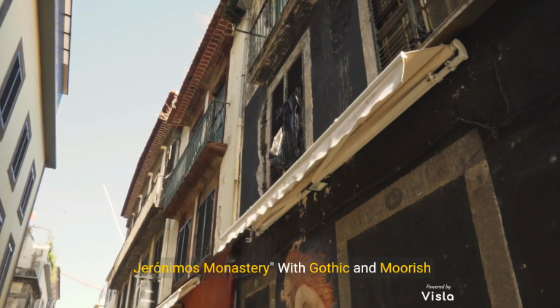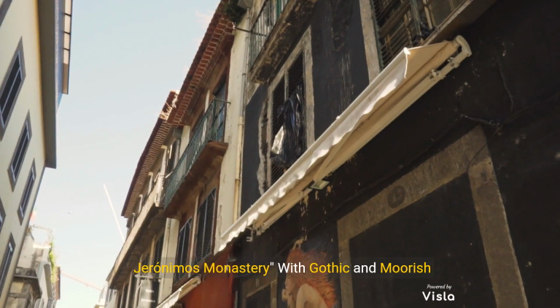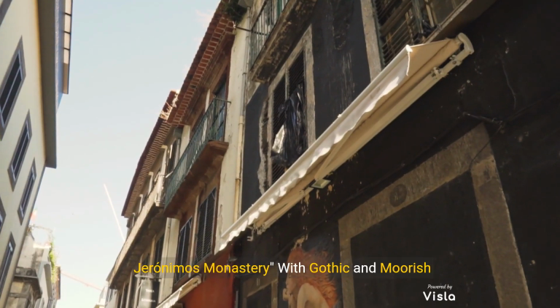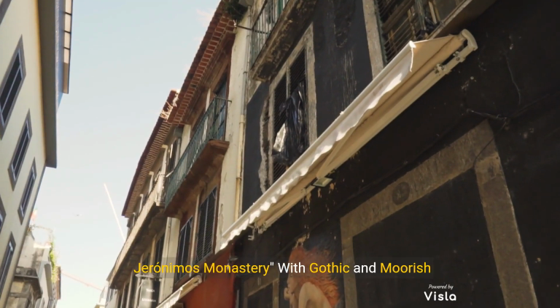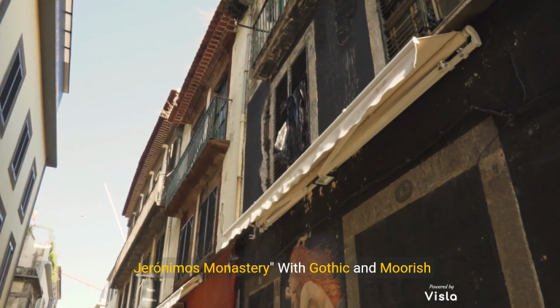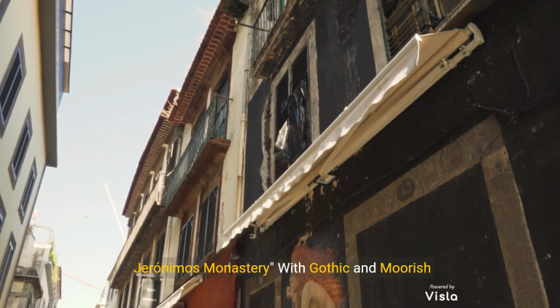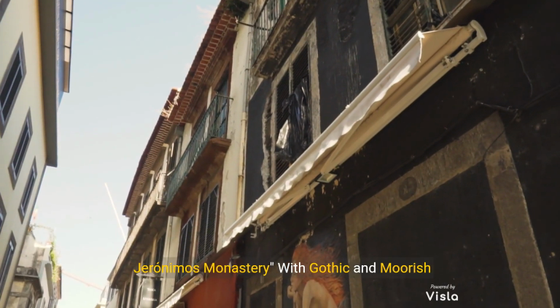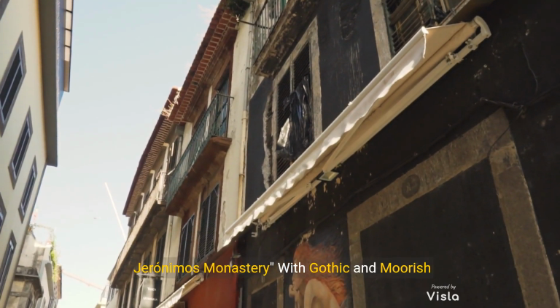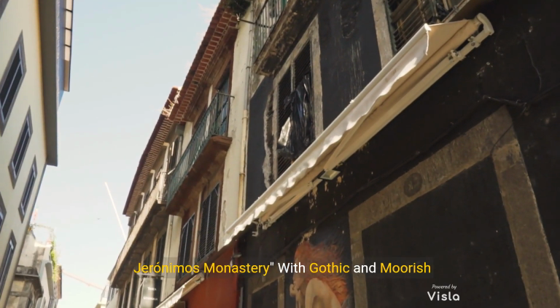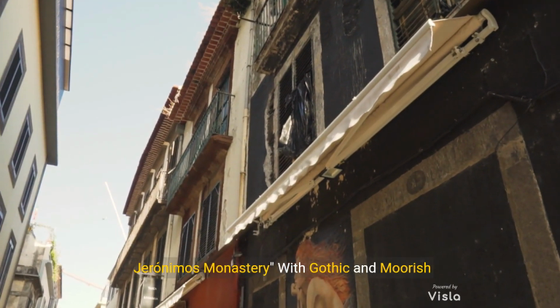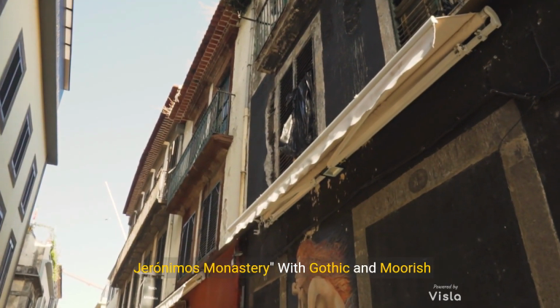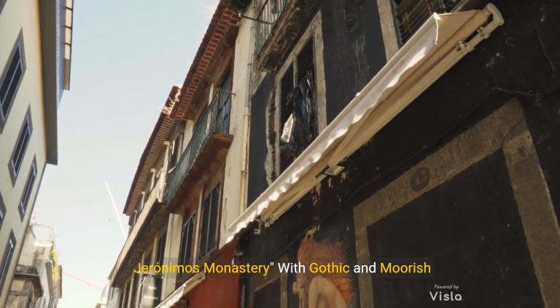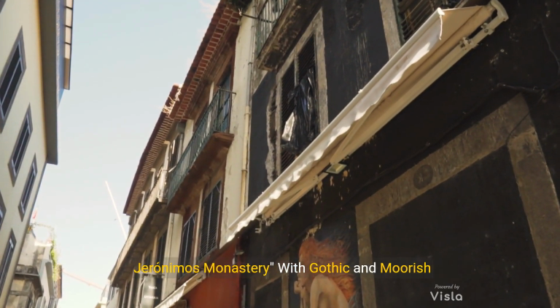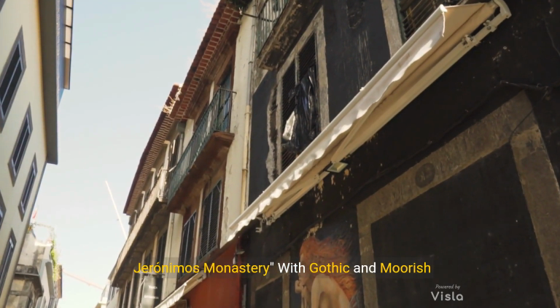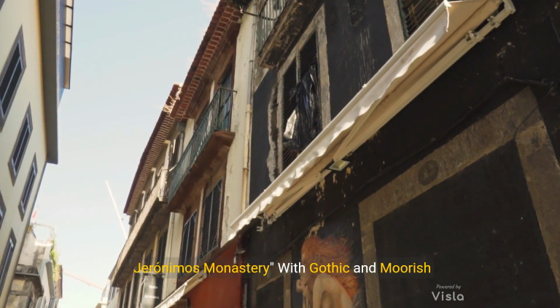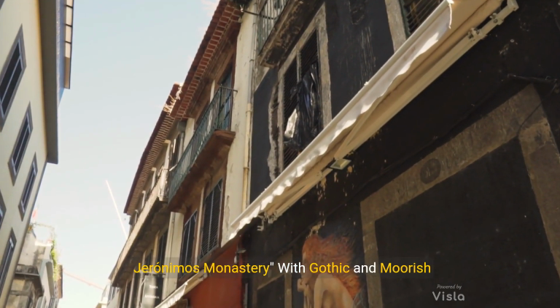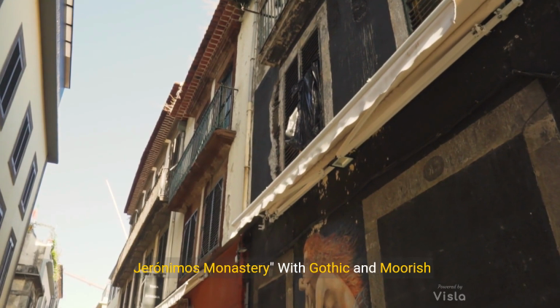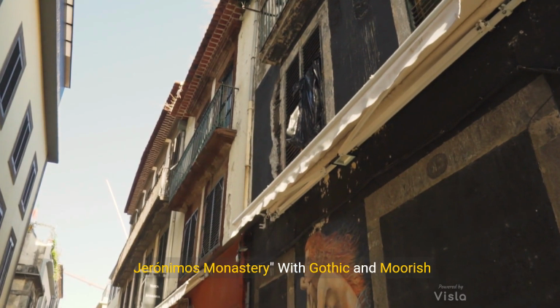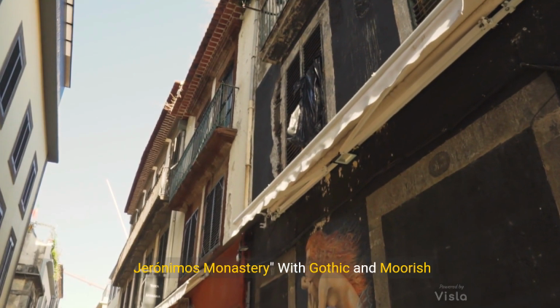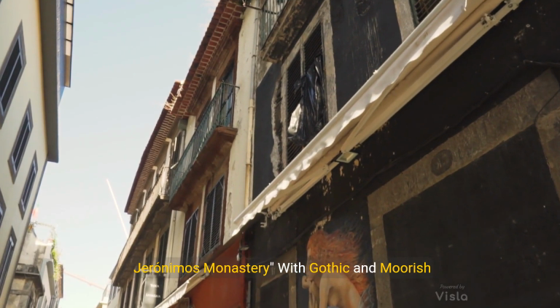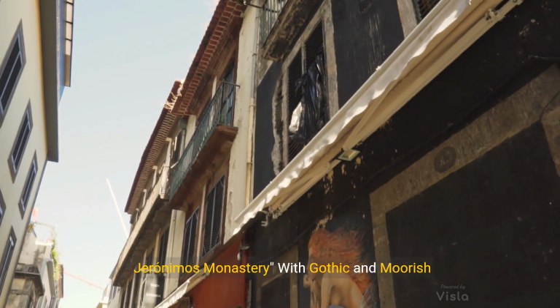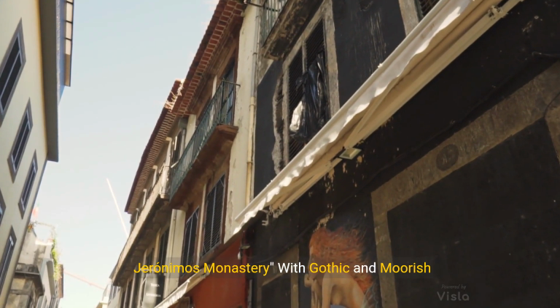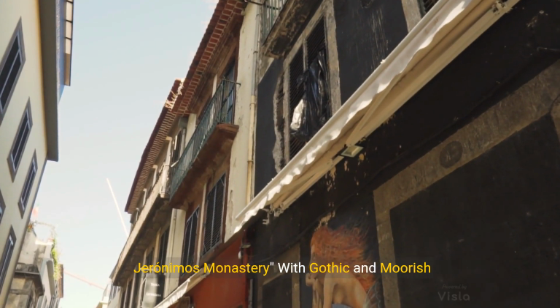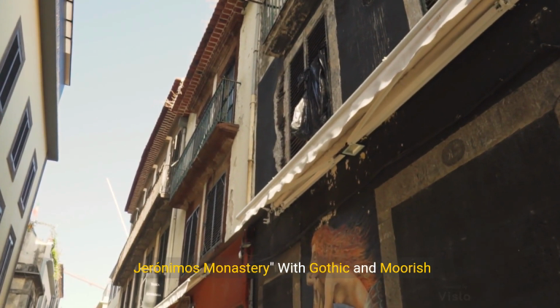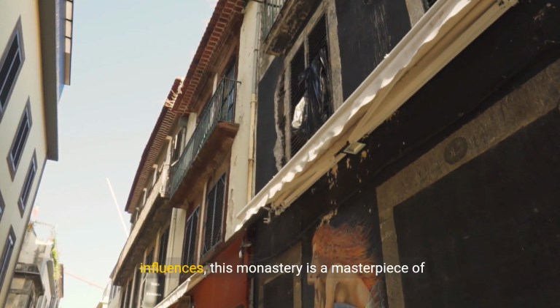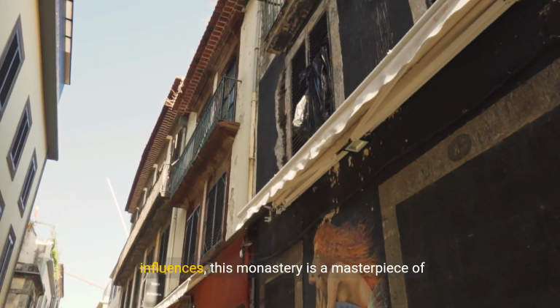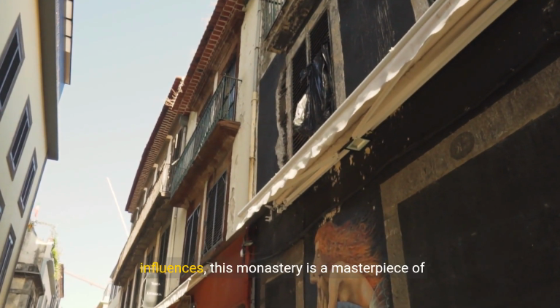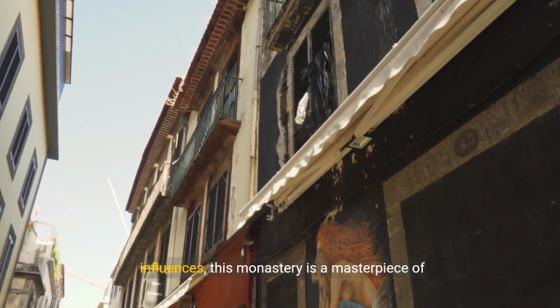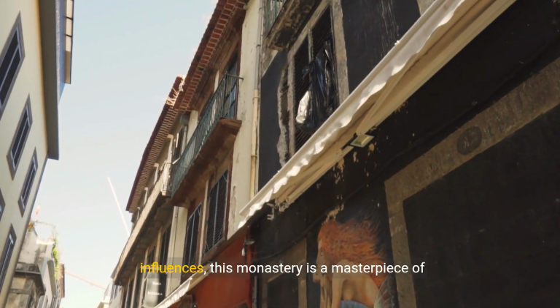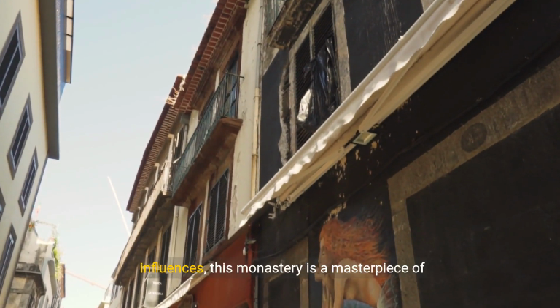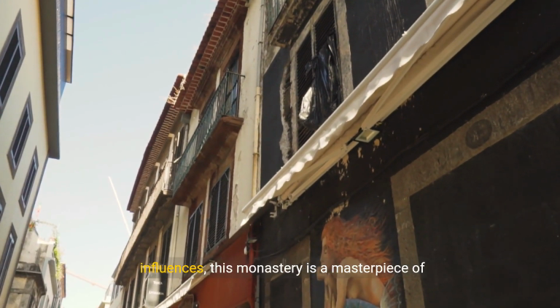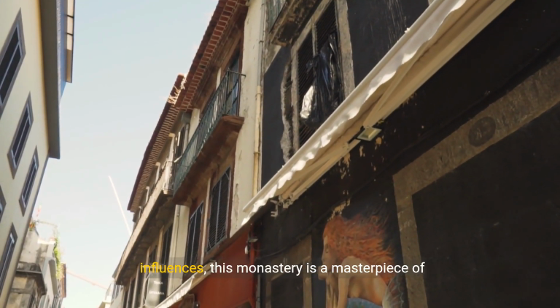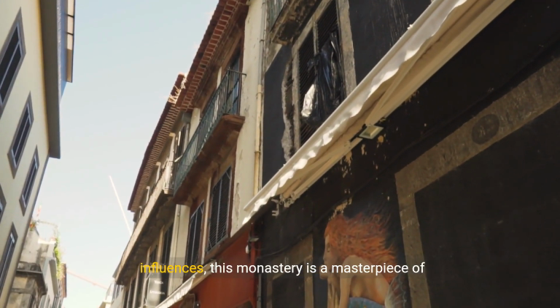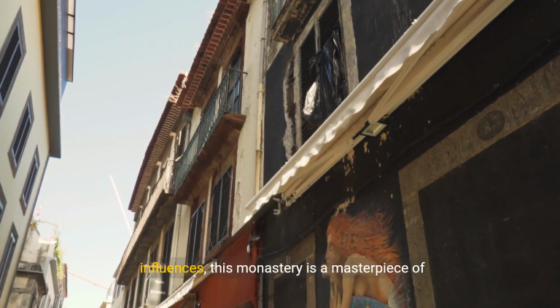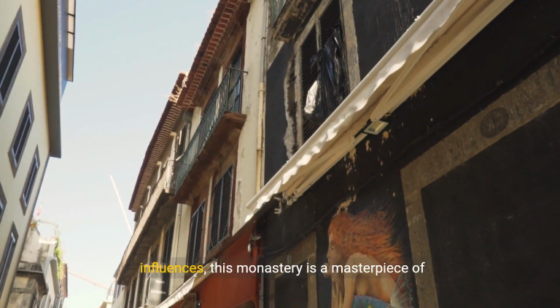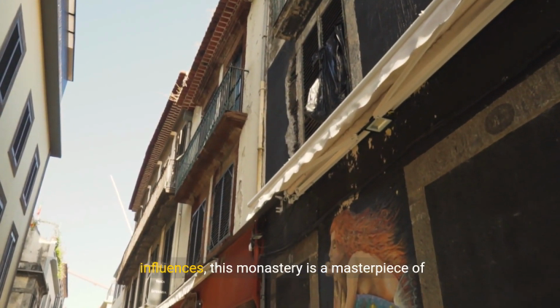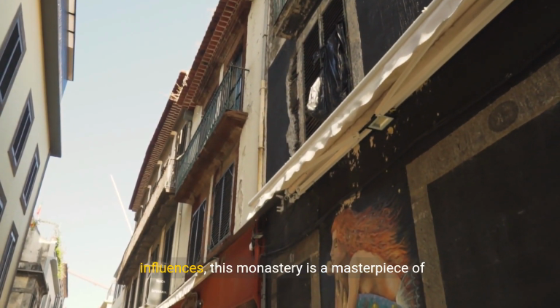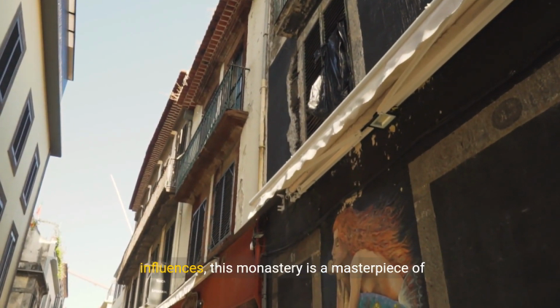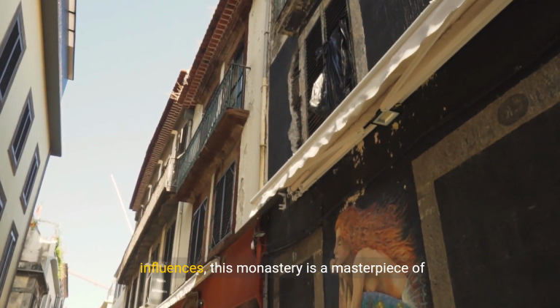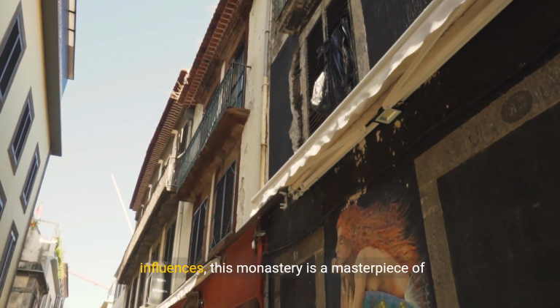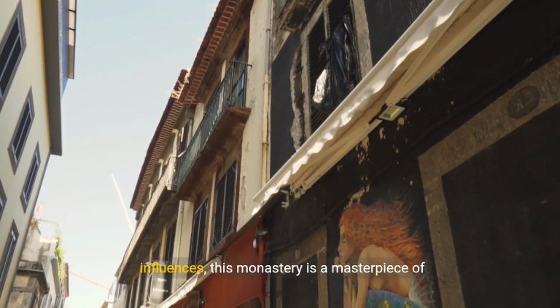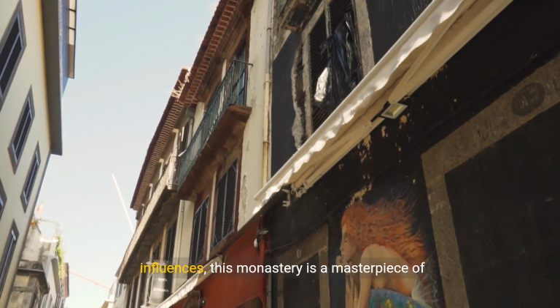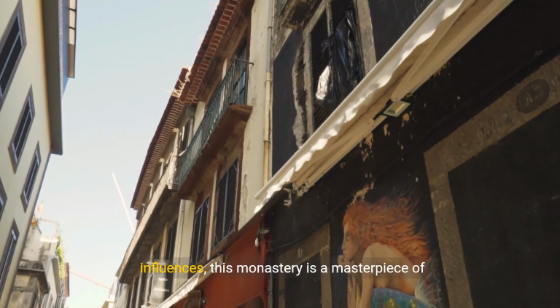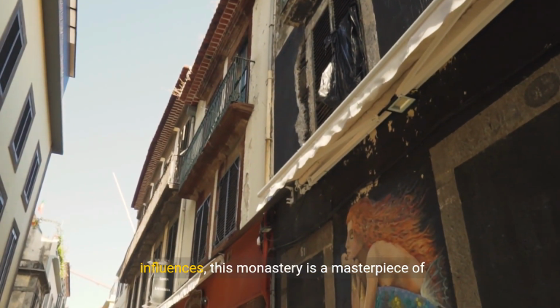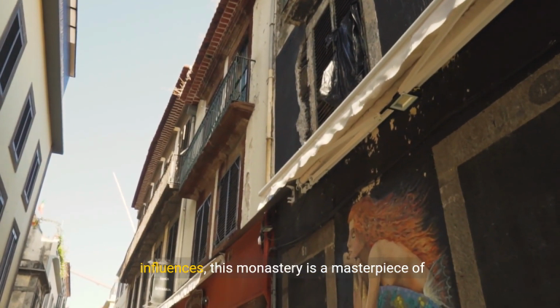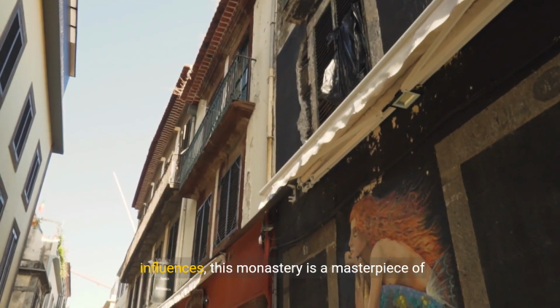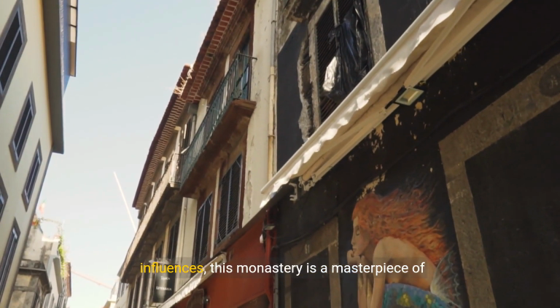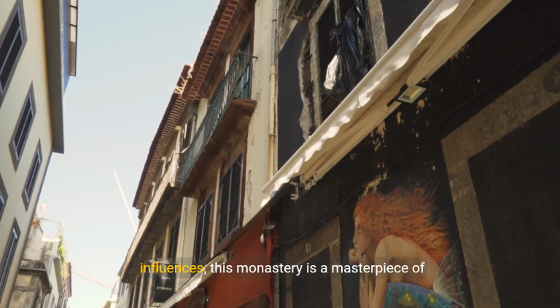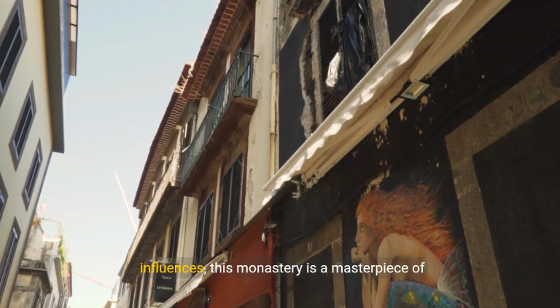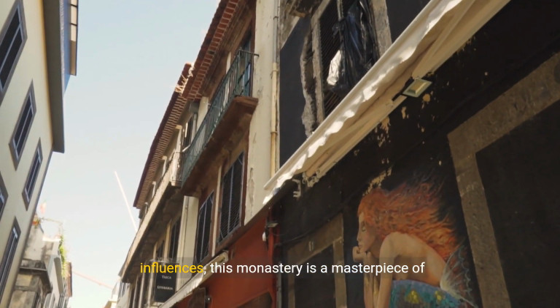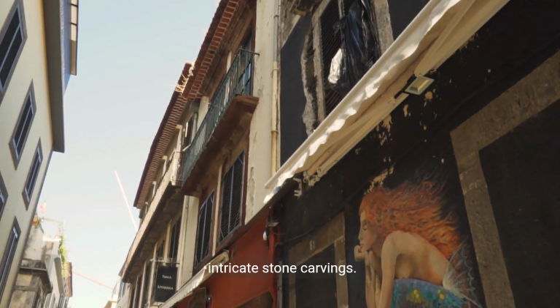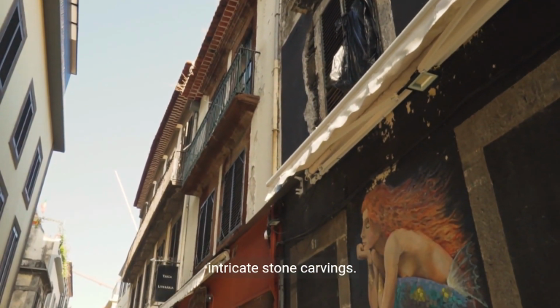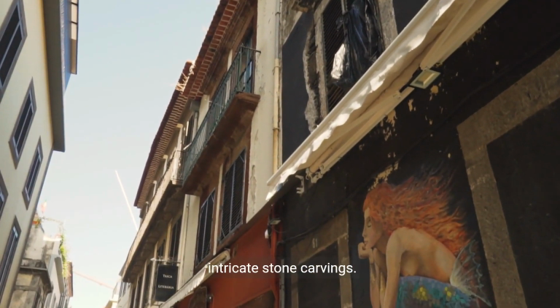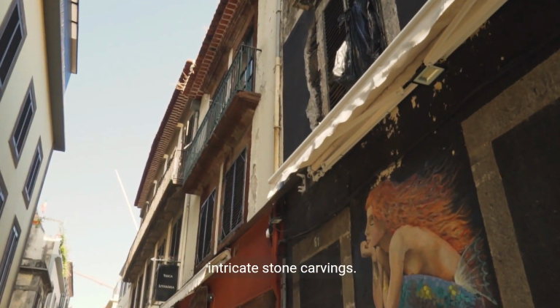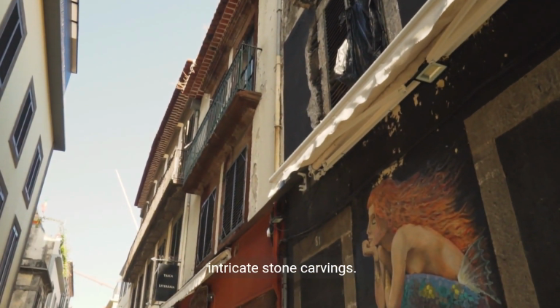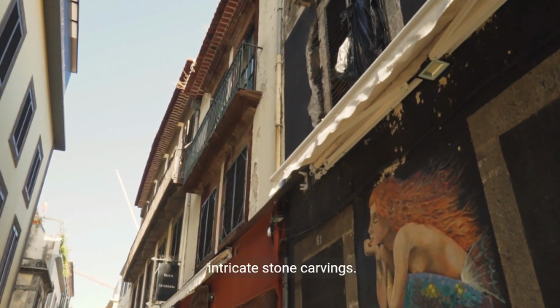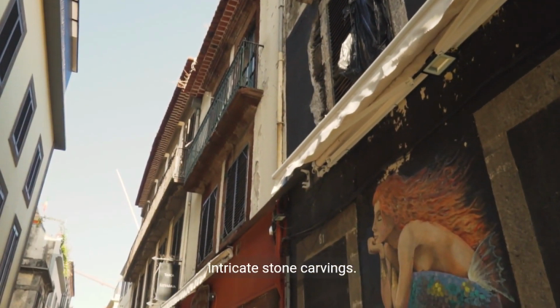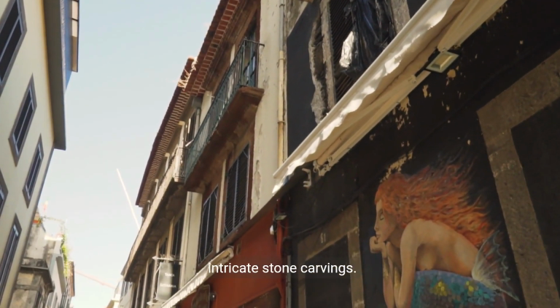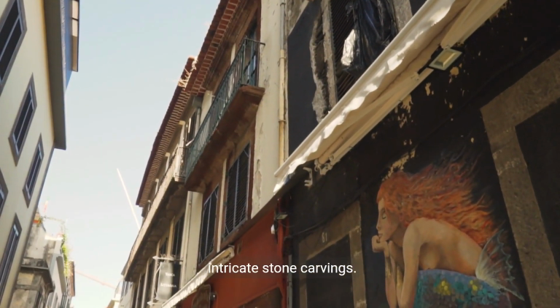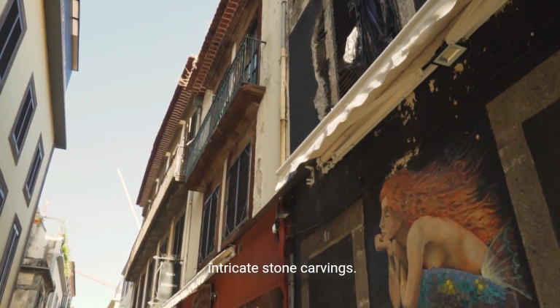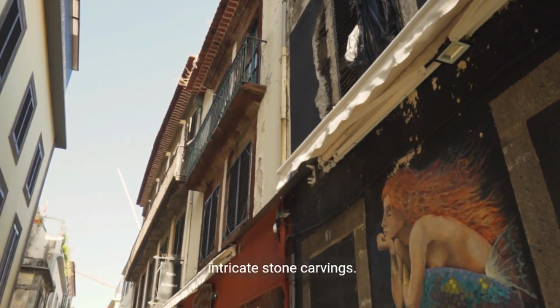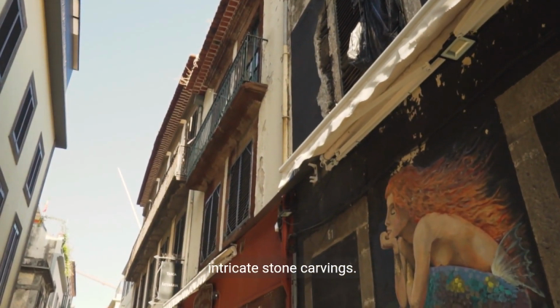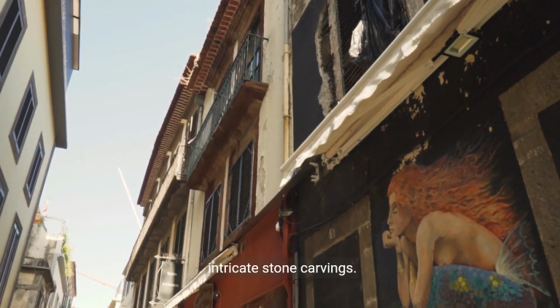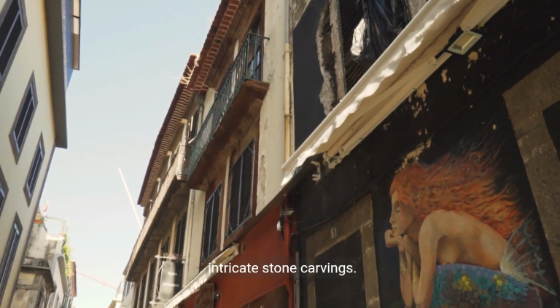Number 4: Jerónimos Monastery. With Gothic and Moorish influences, this monastery is a masterpiece of intricate stone carvings.